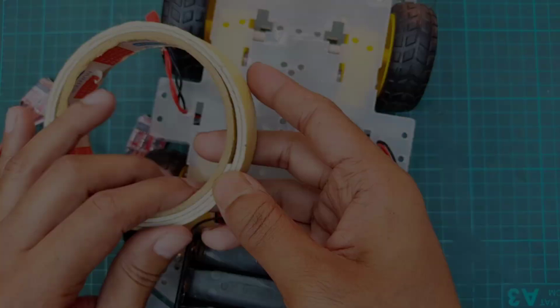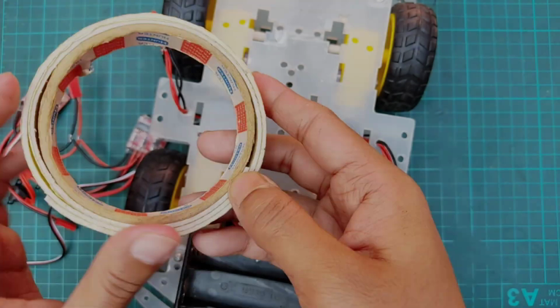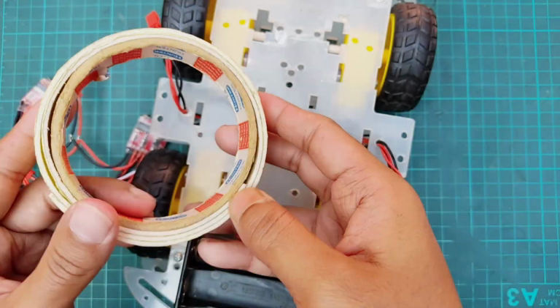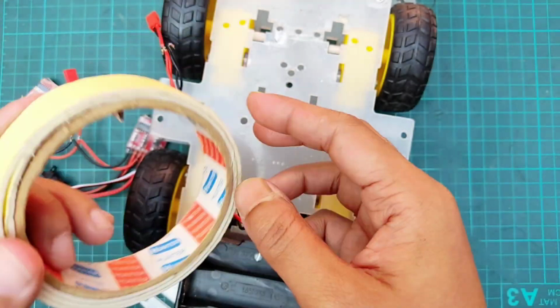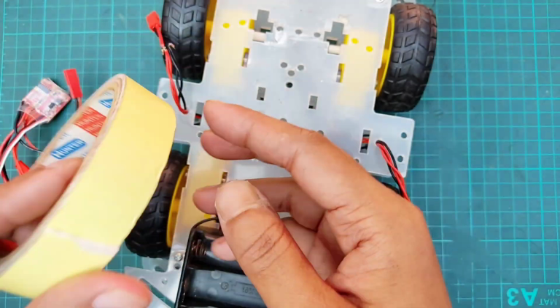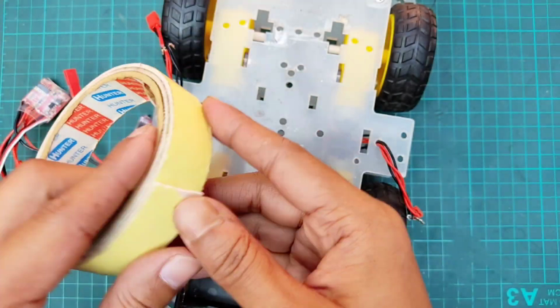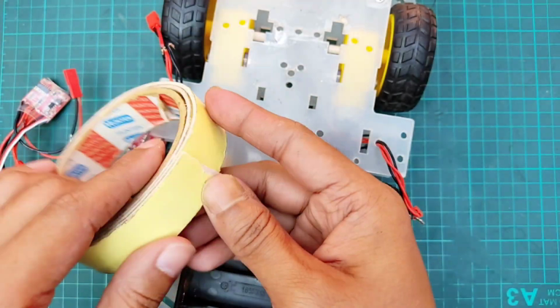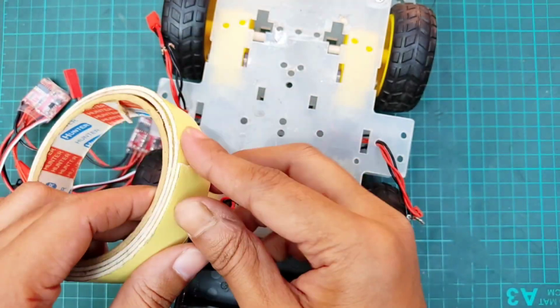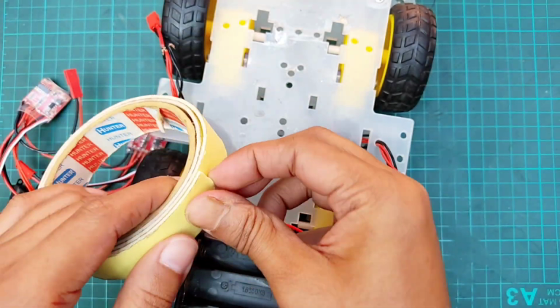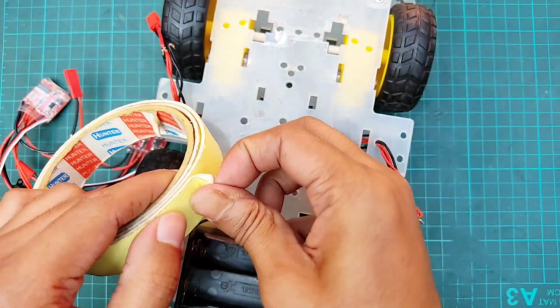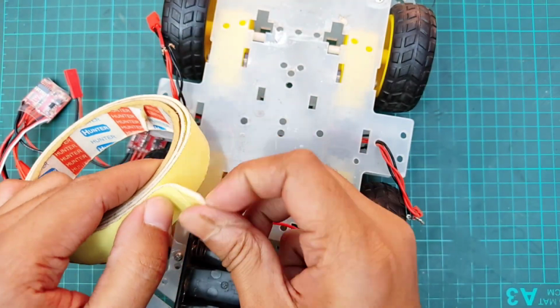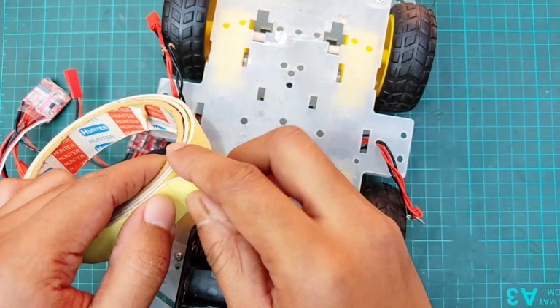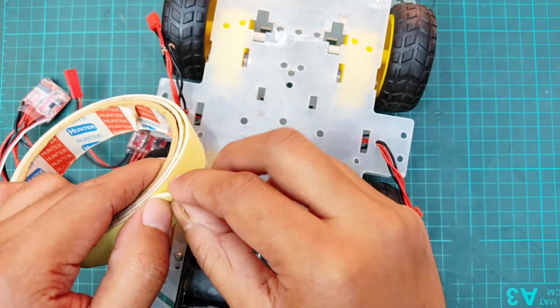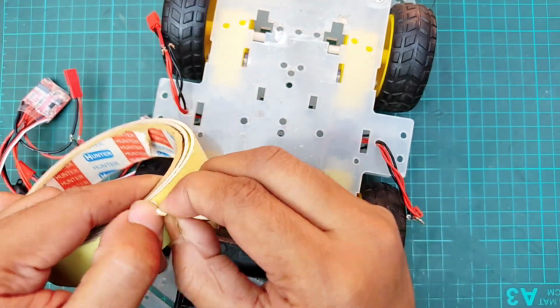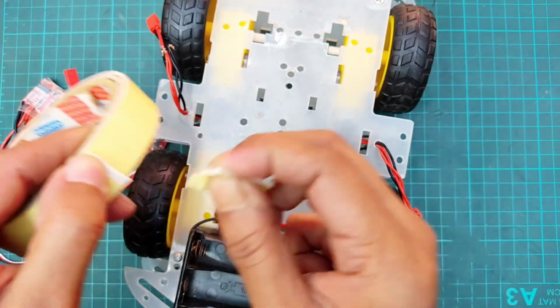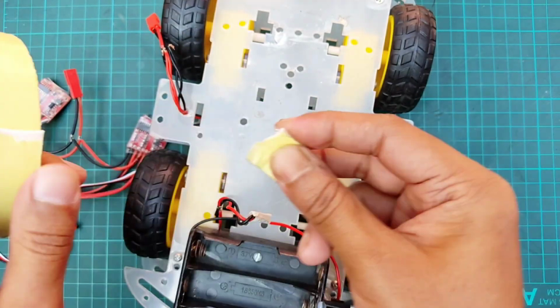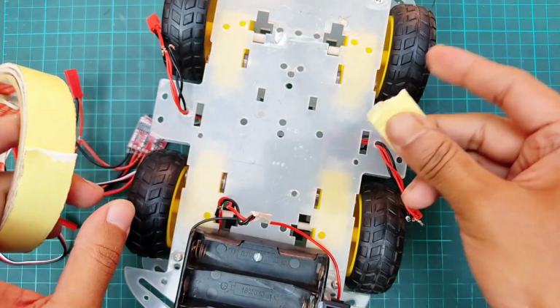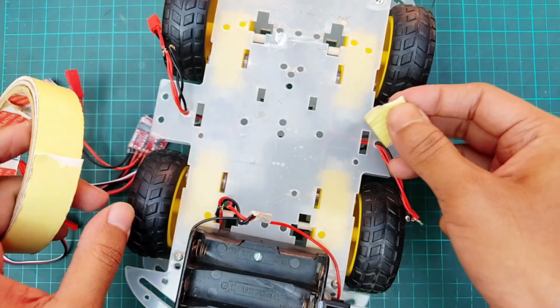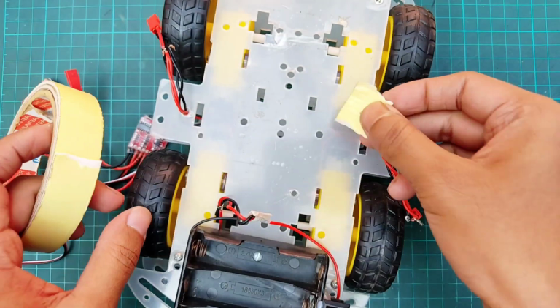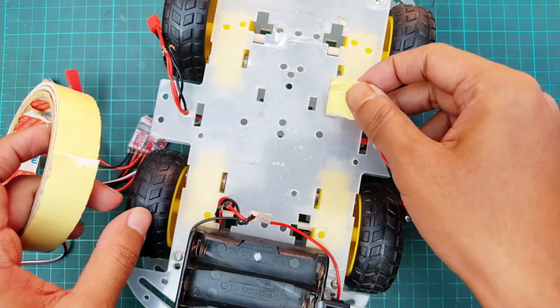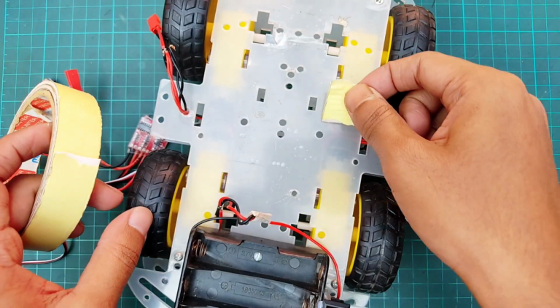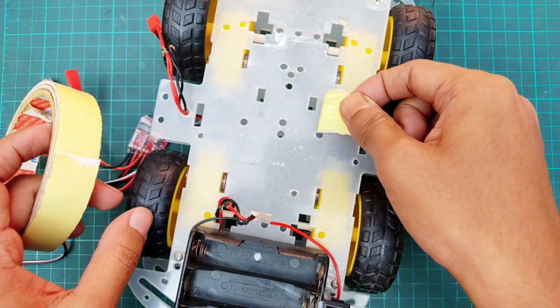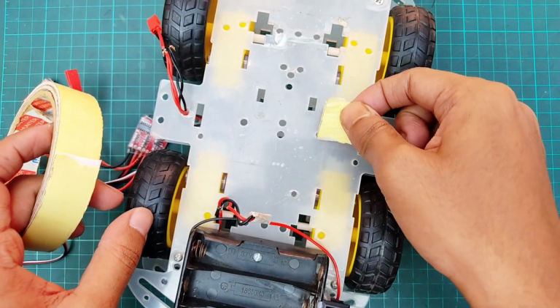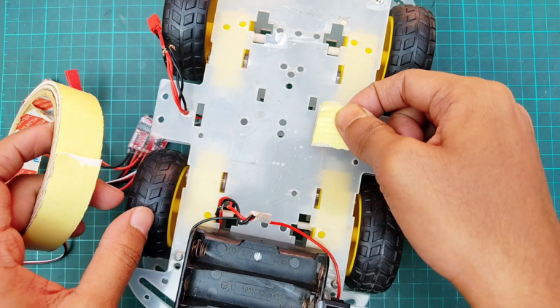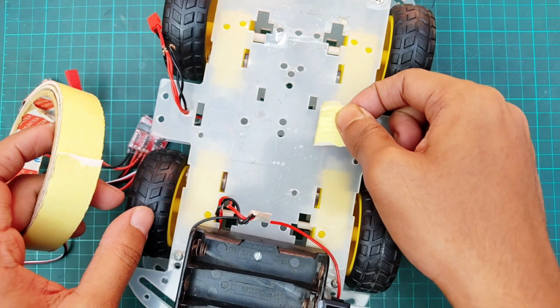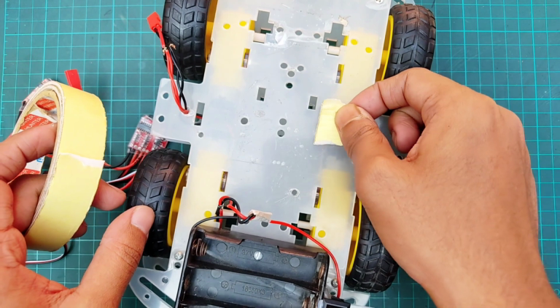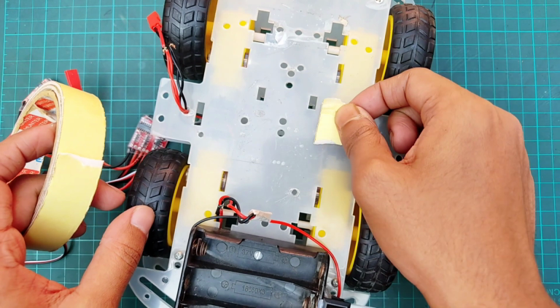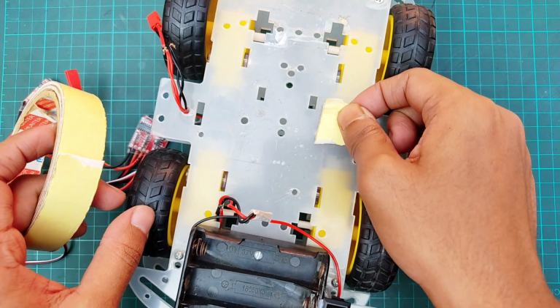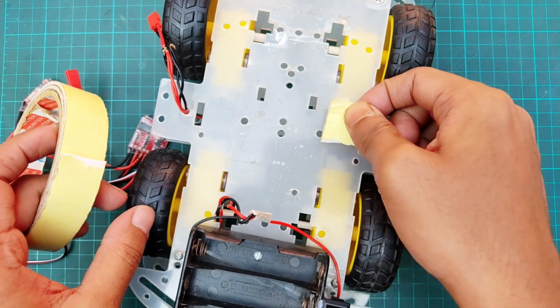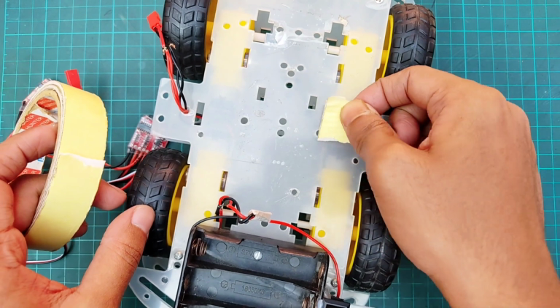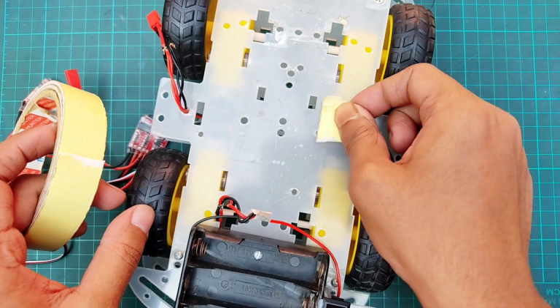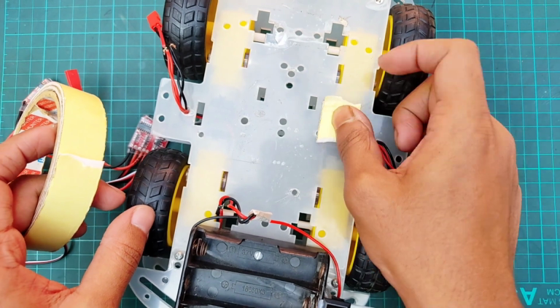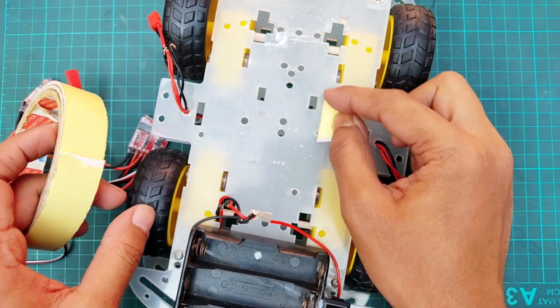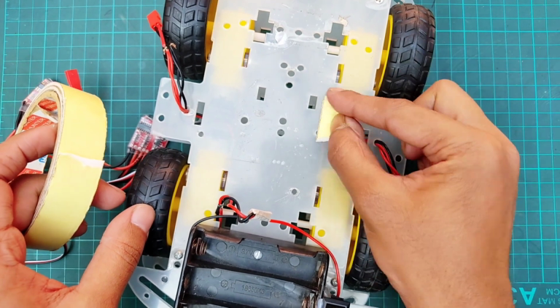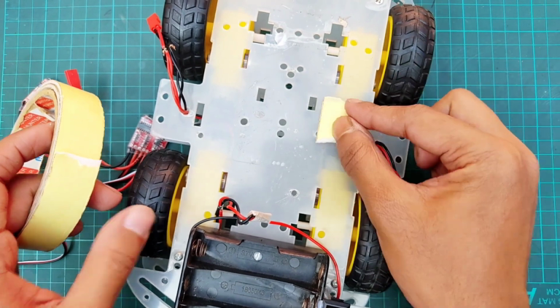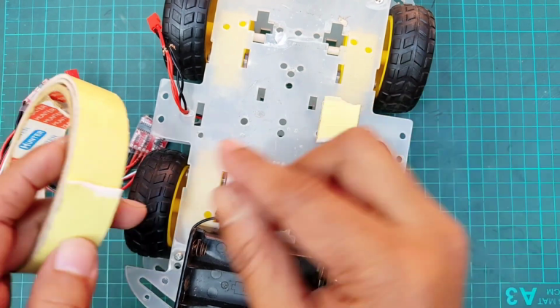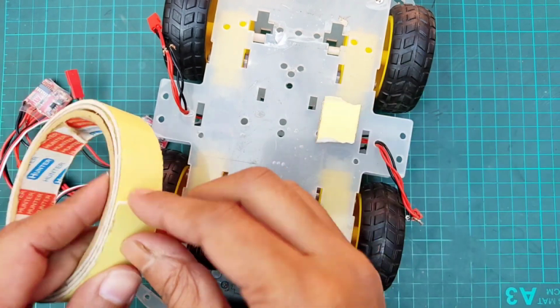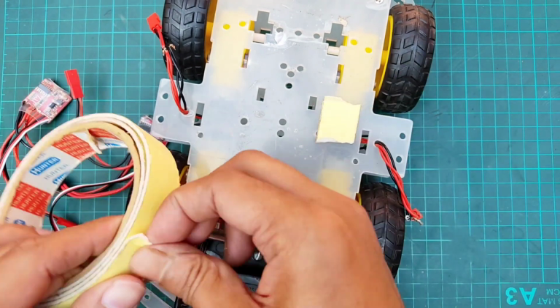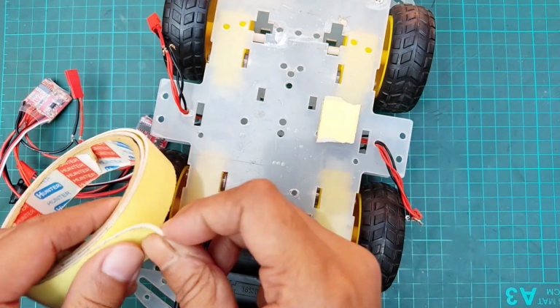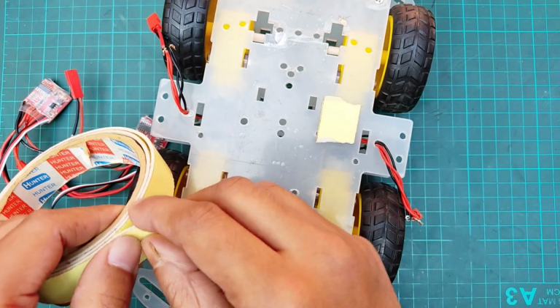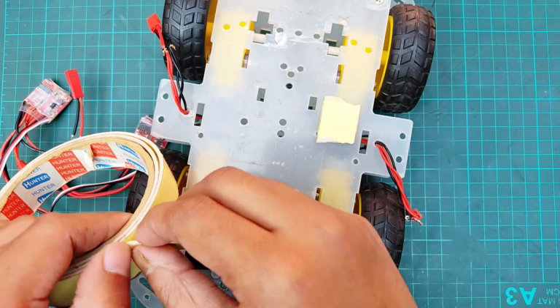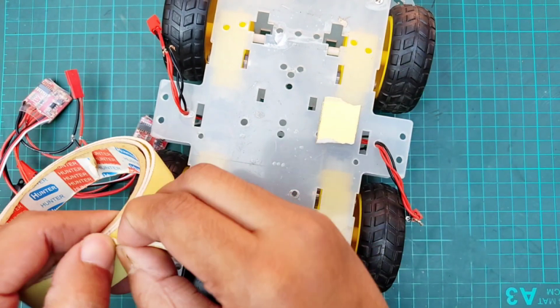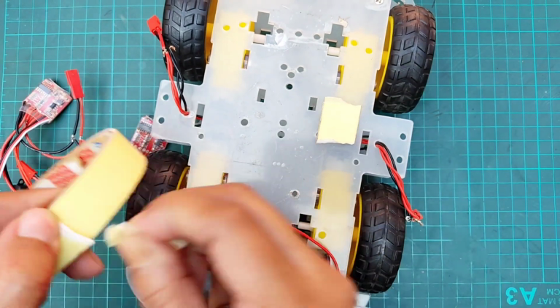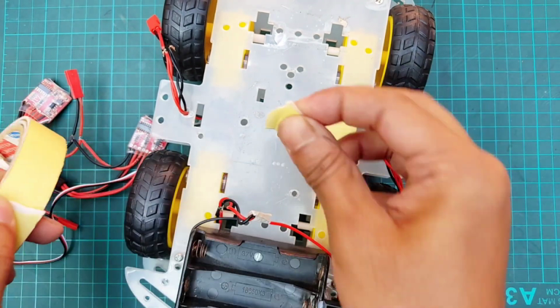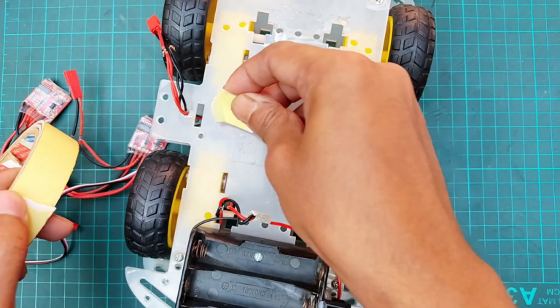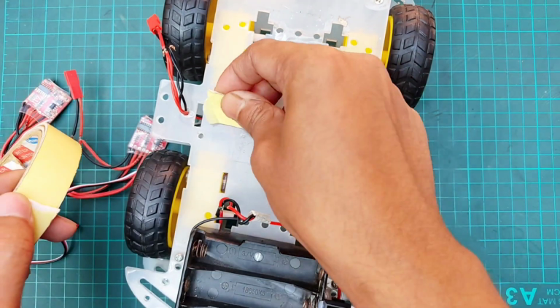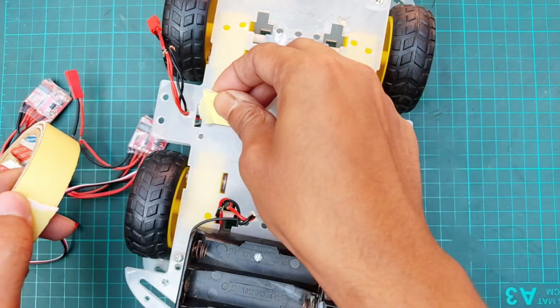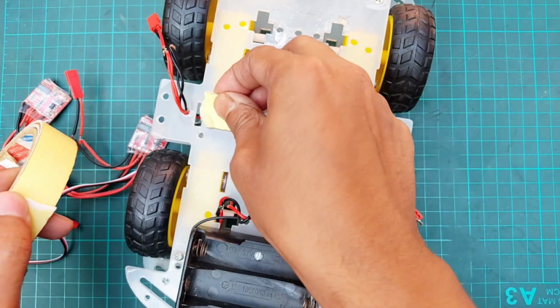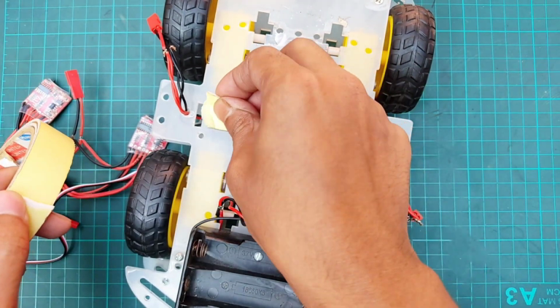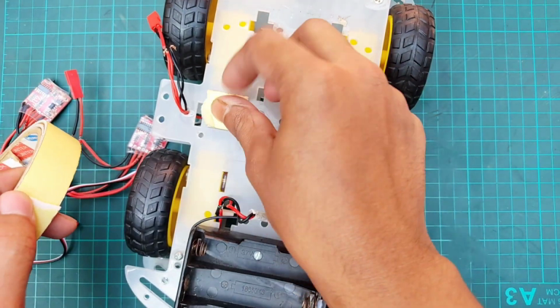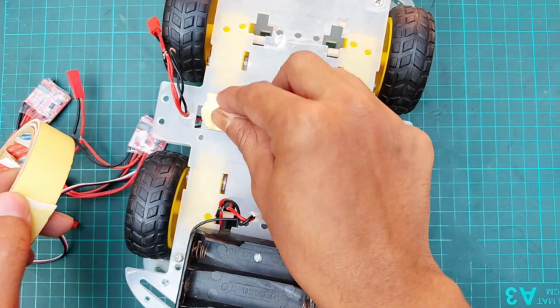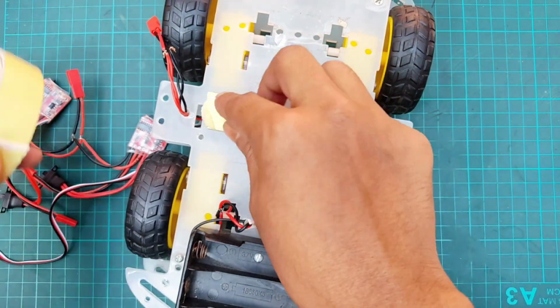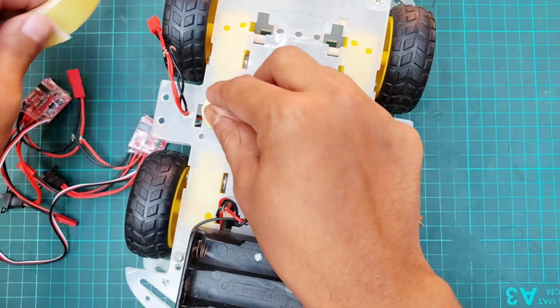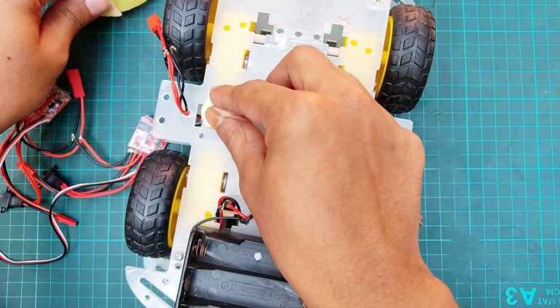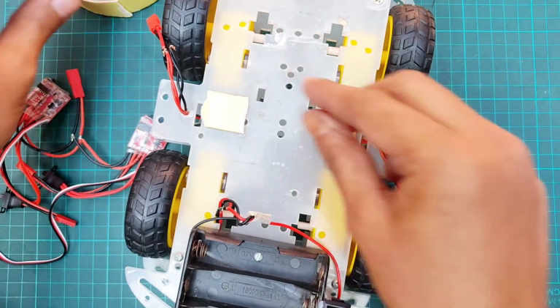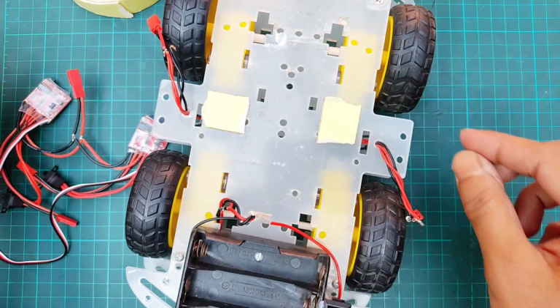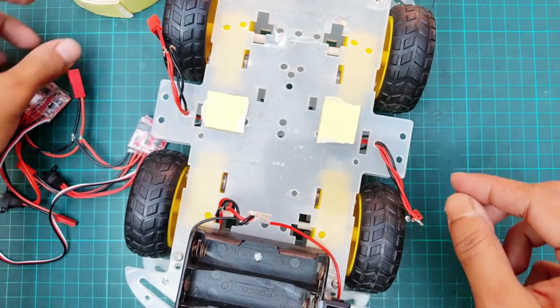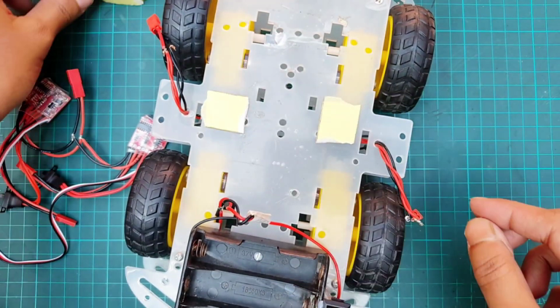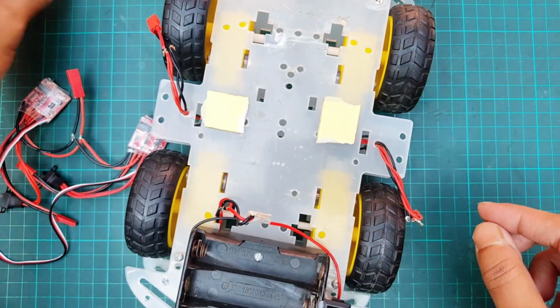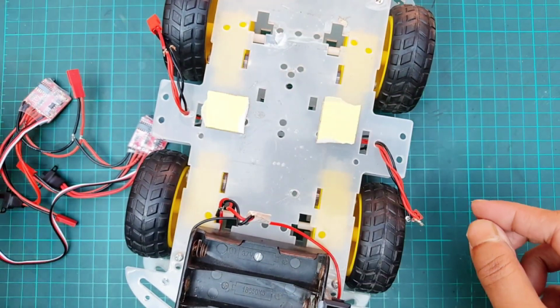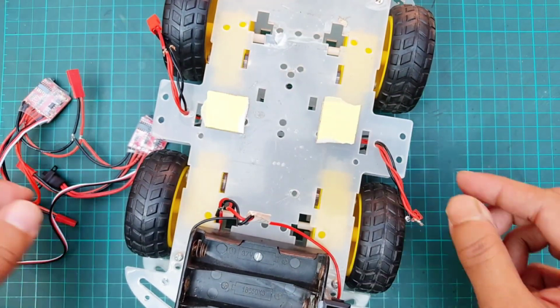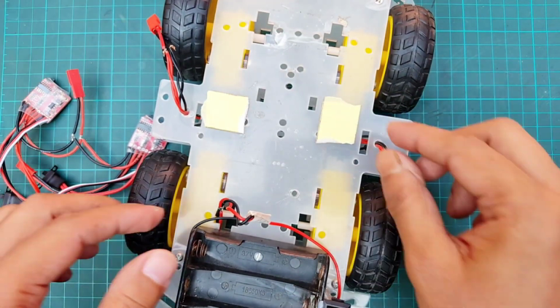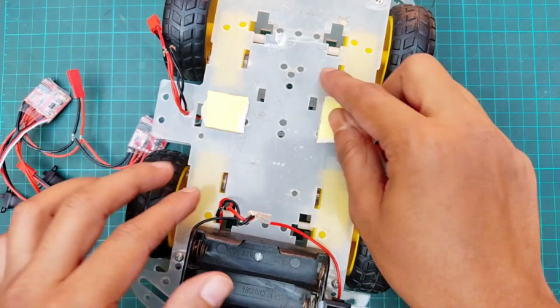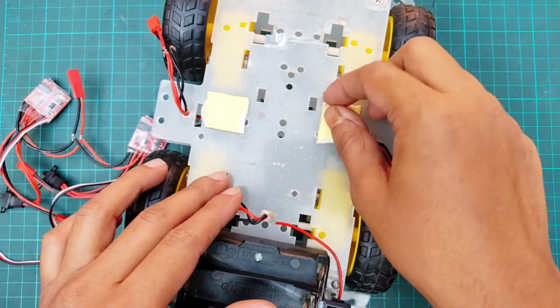After that, I will place both ESCs on the chassis using double-sided tape and connect the motor terminals accordingly.